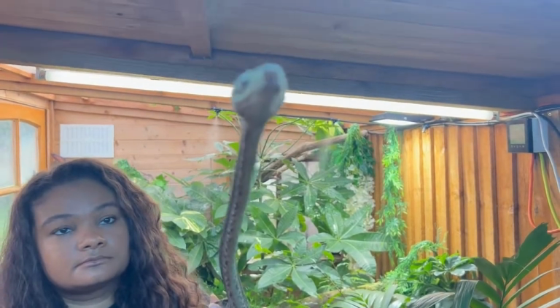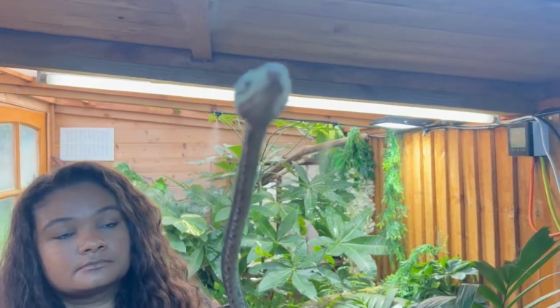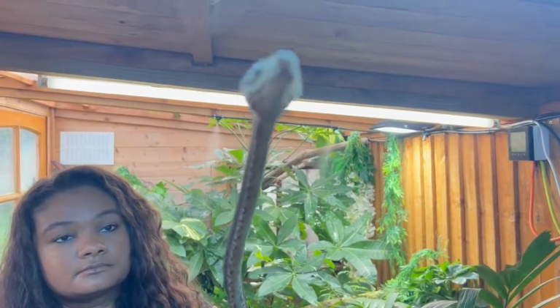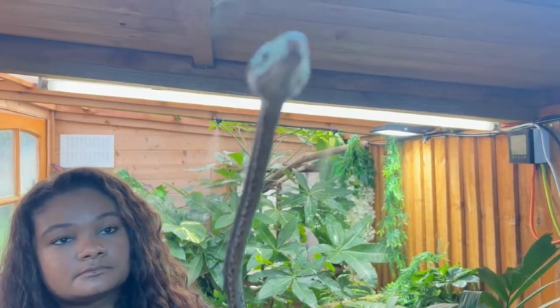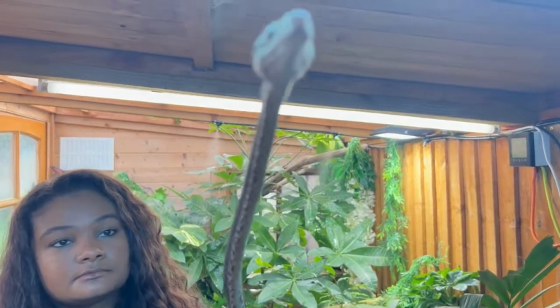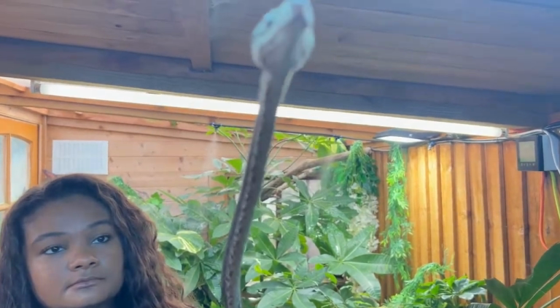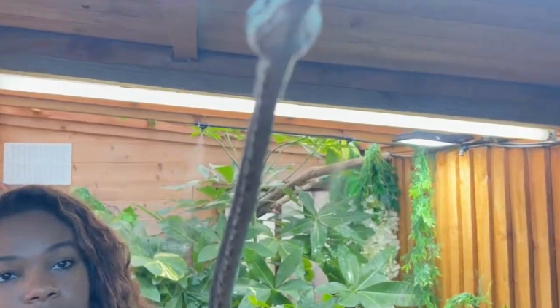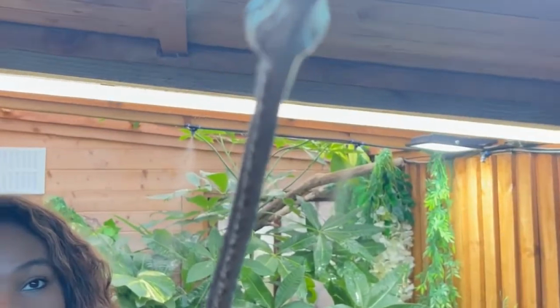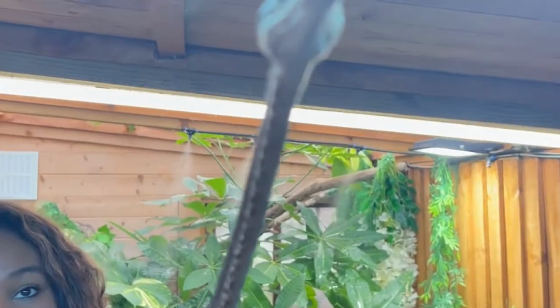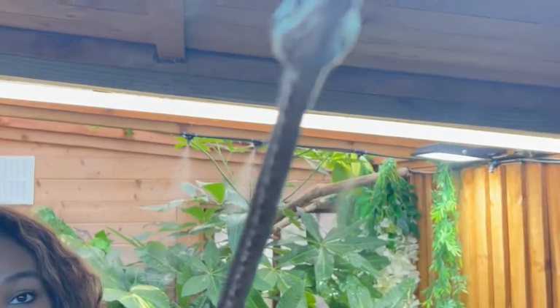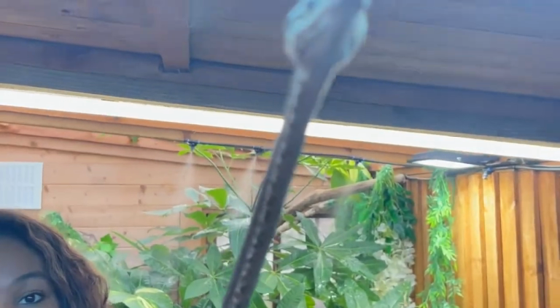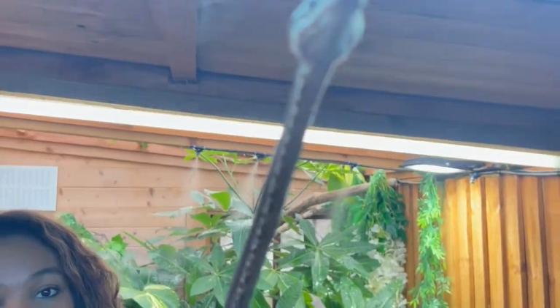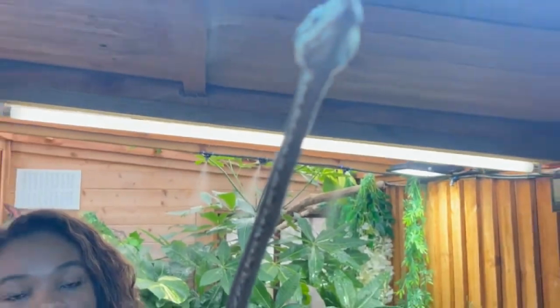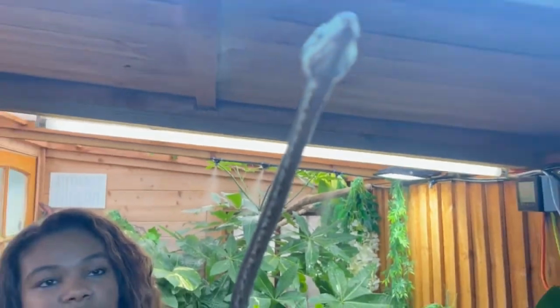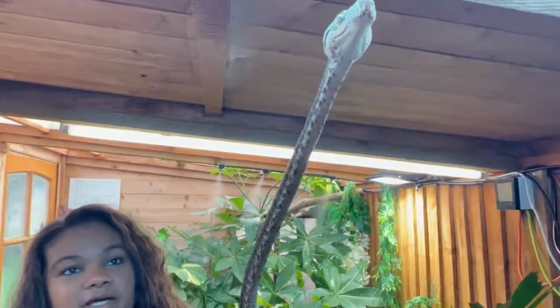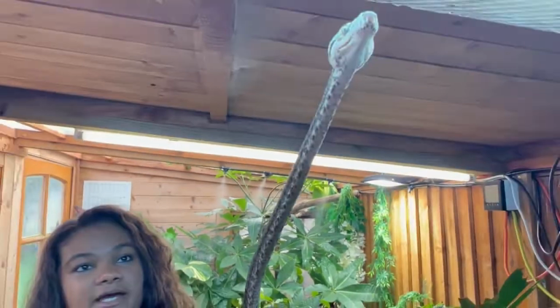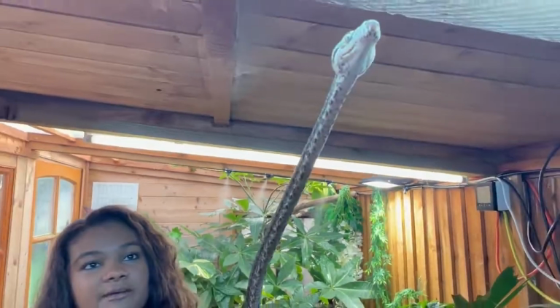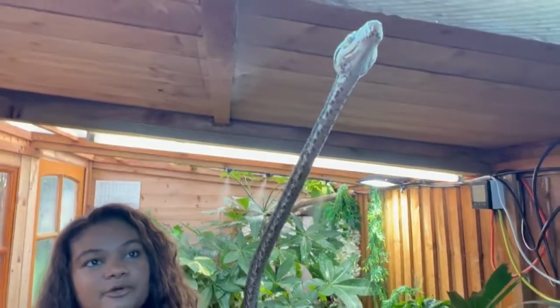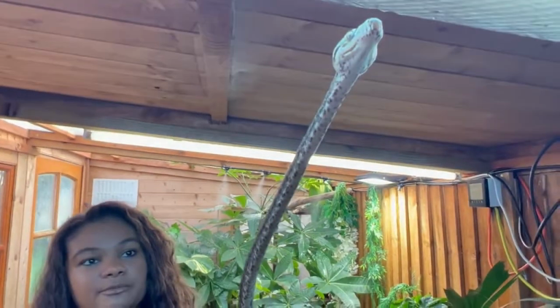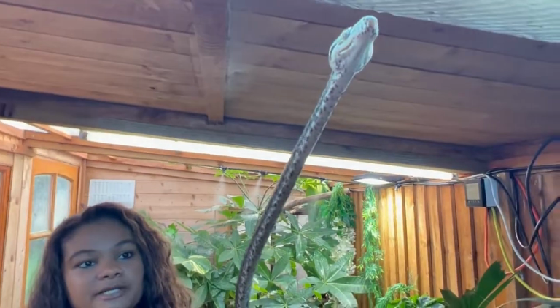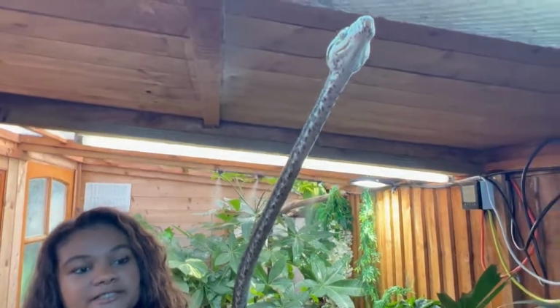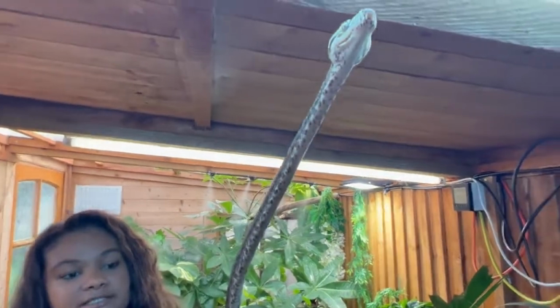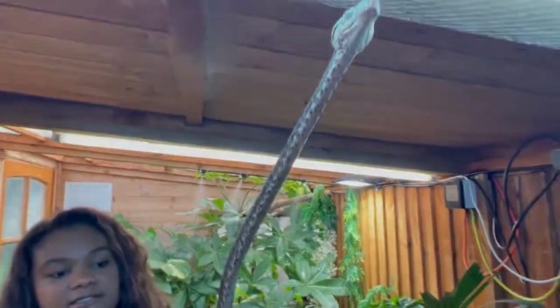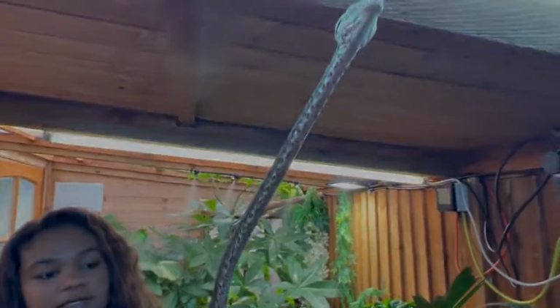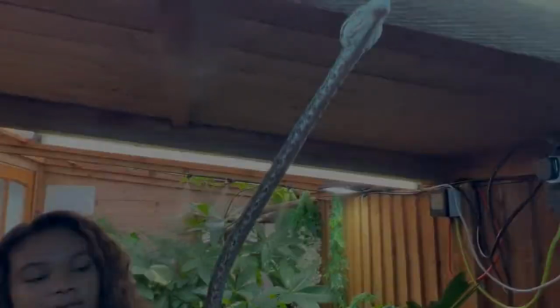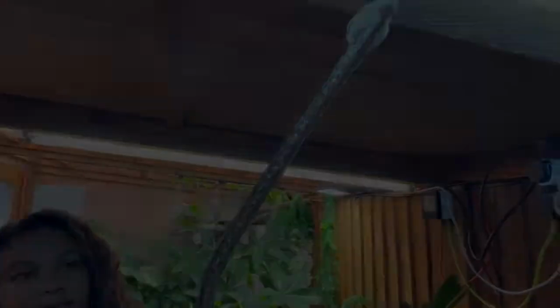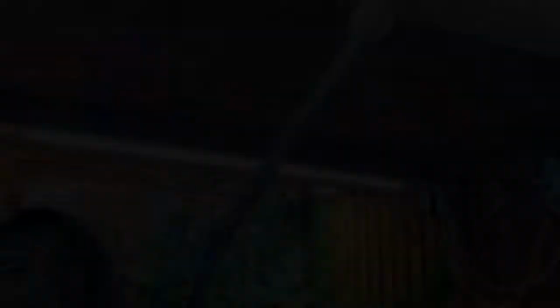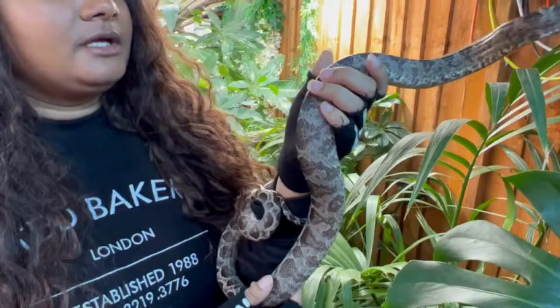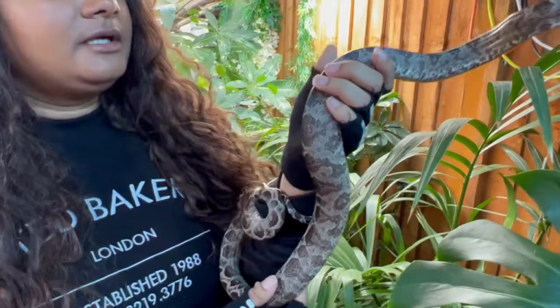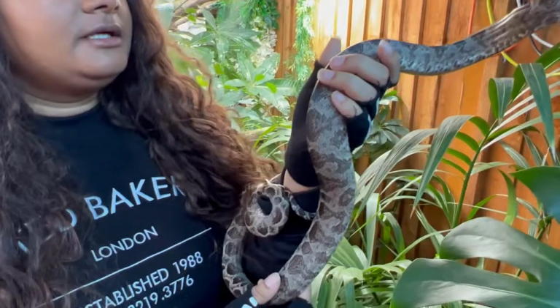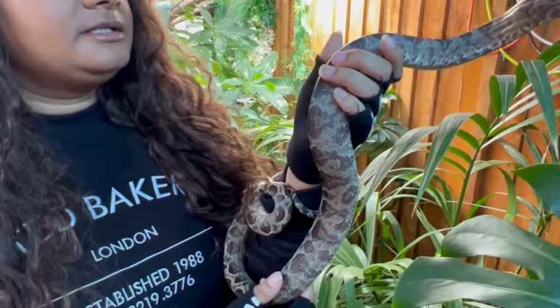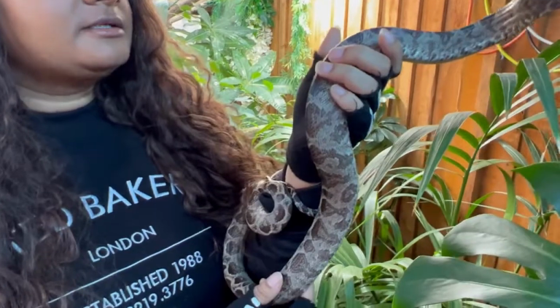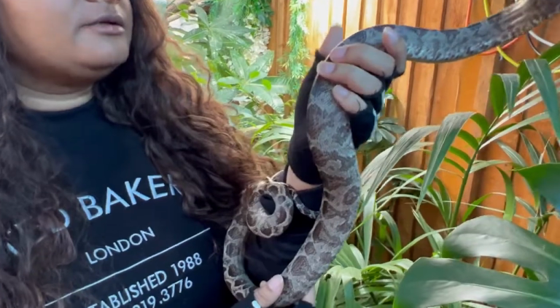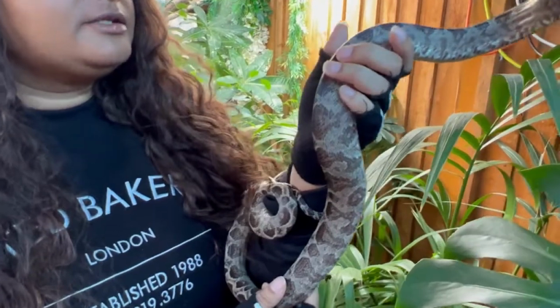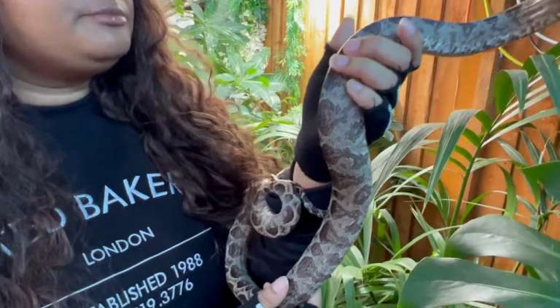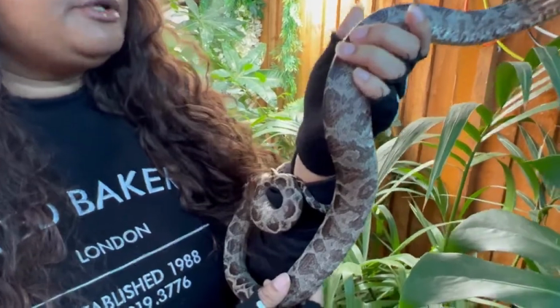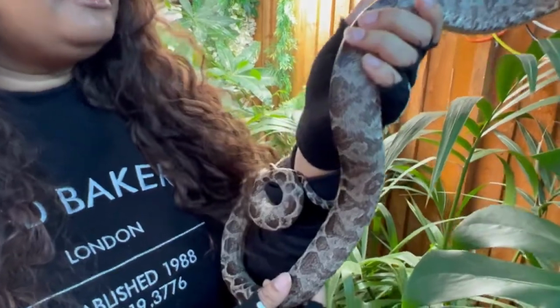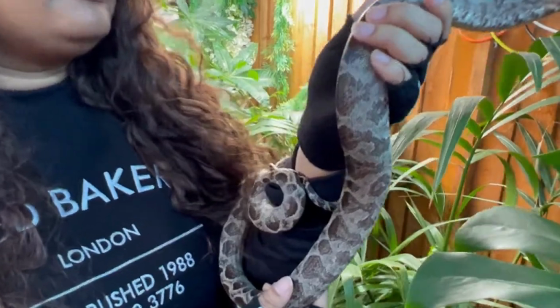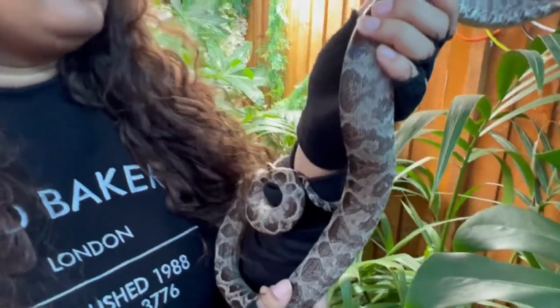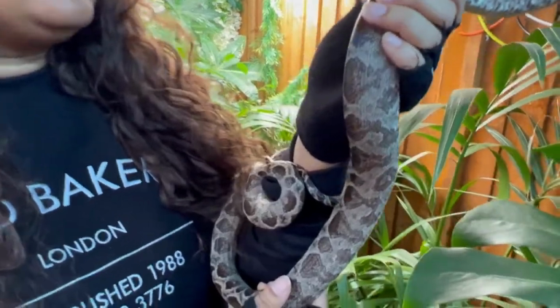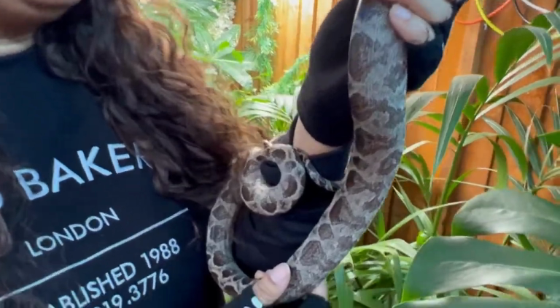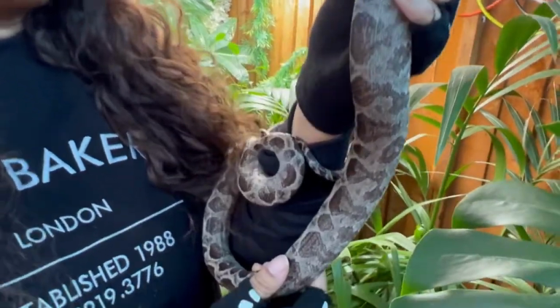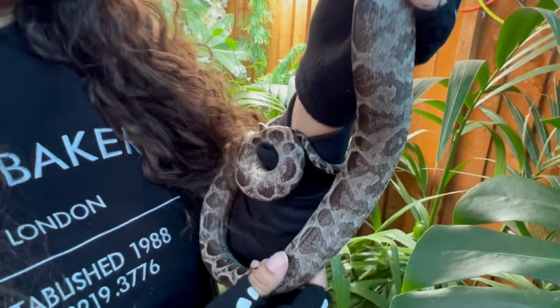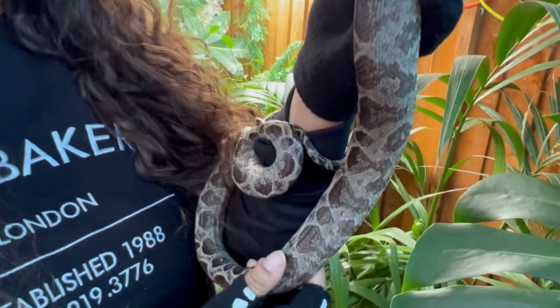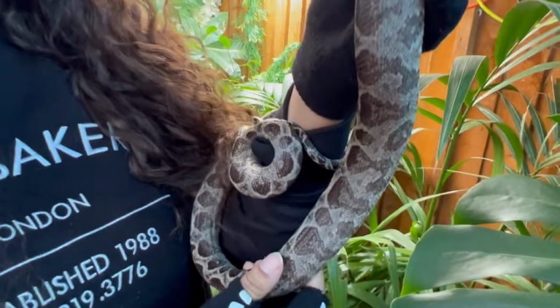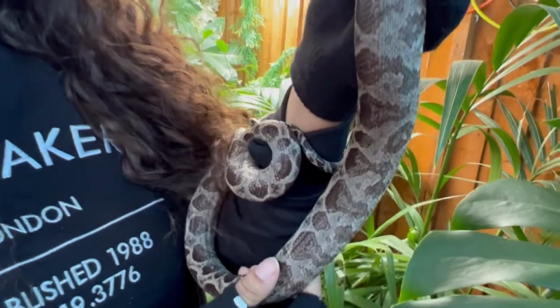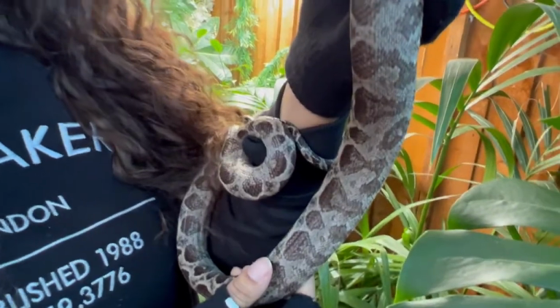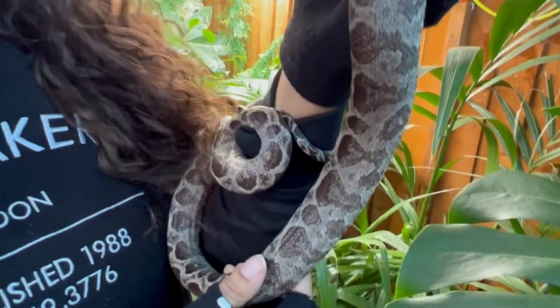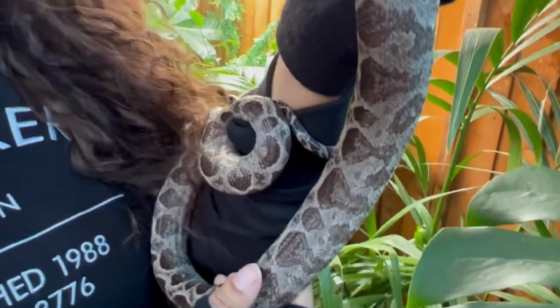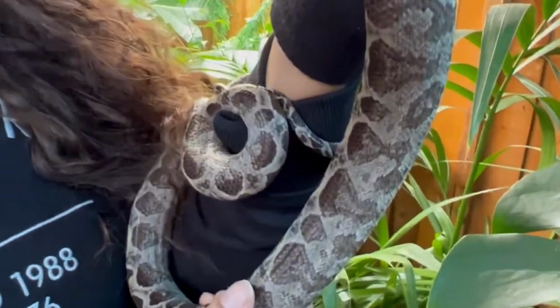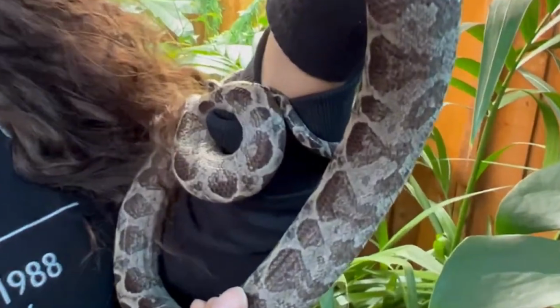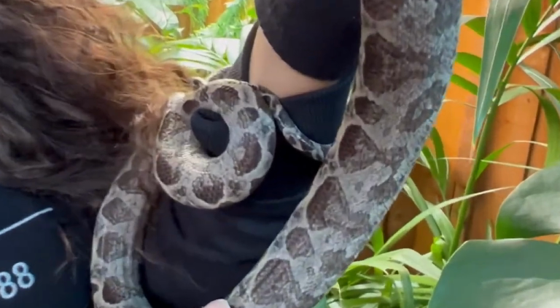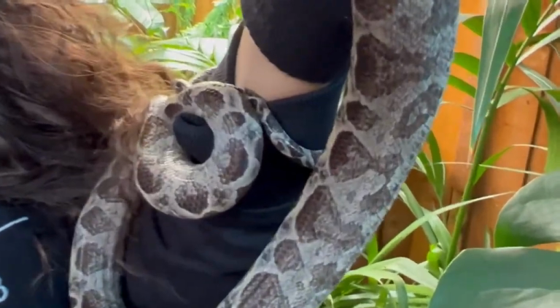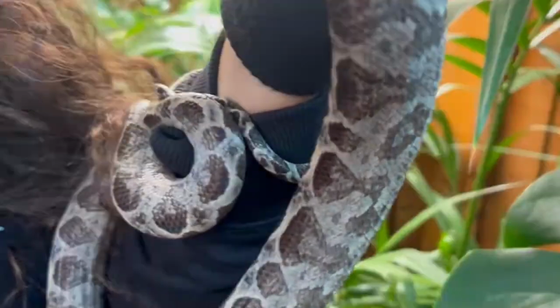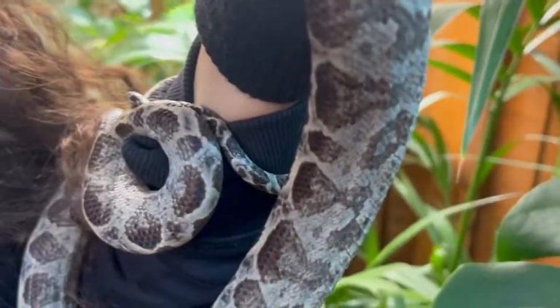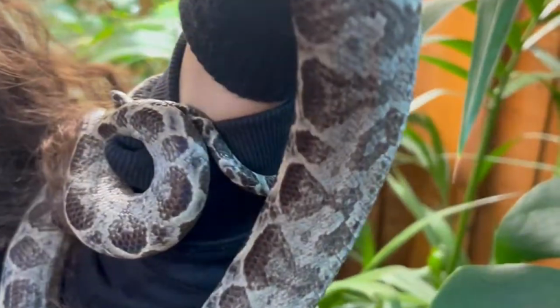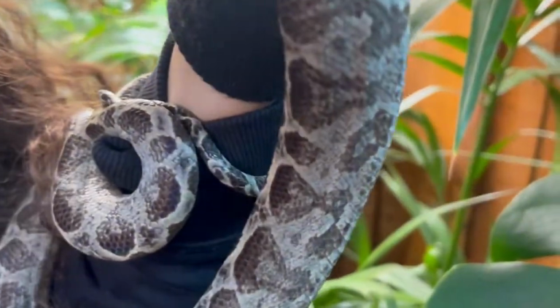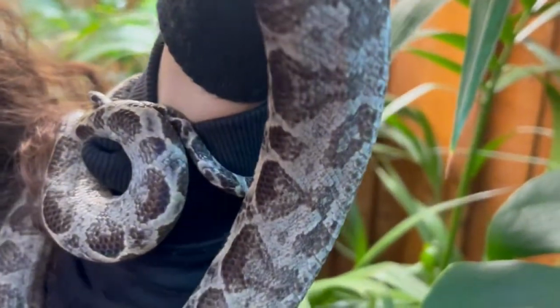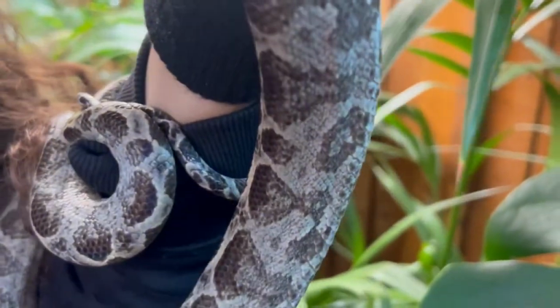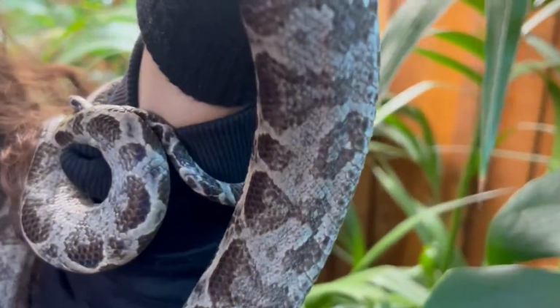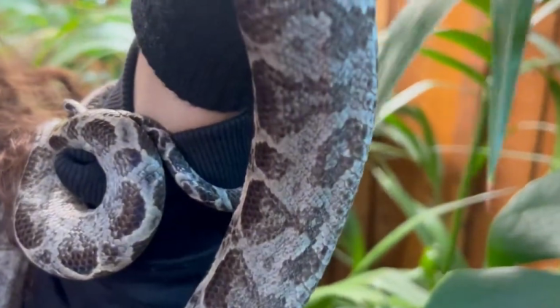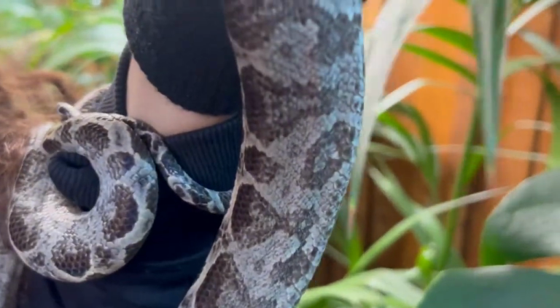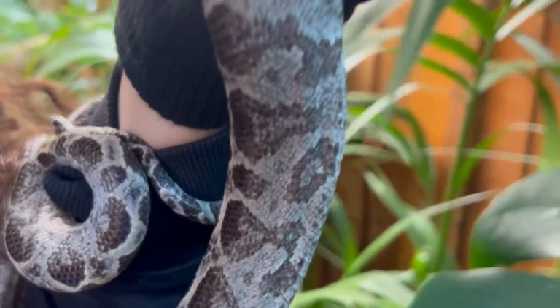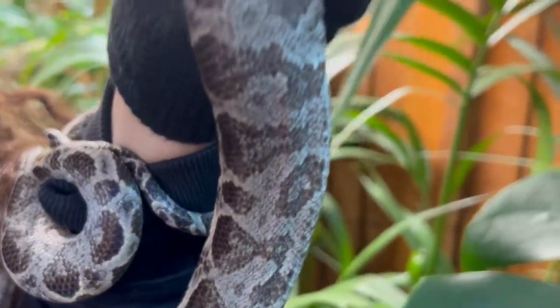I hope the camera picks this up — he's got this beautiful incandescent rainbow colour on his scales.